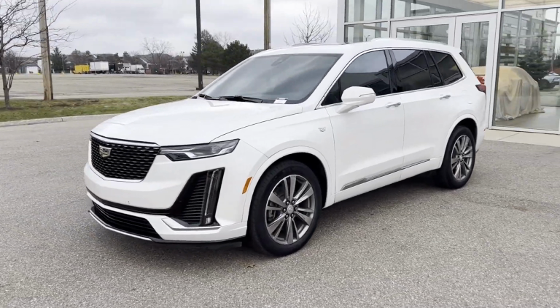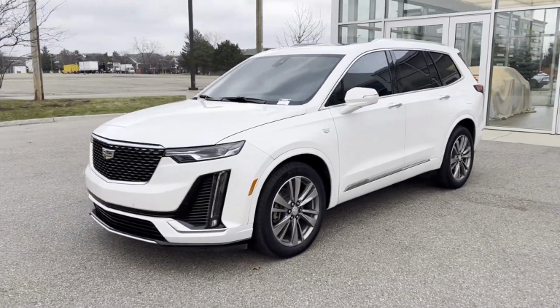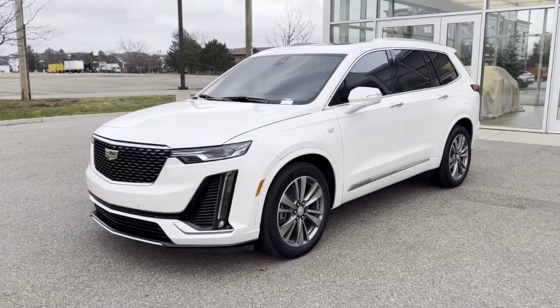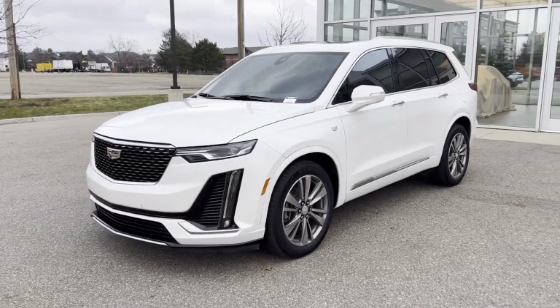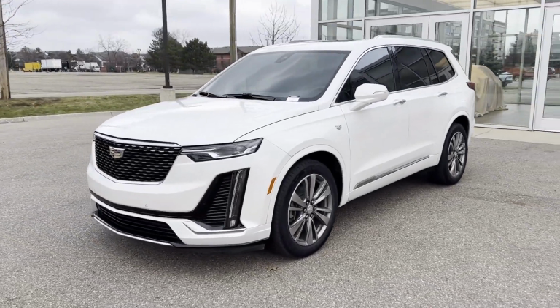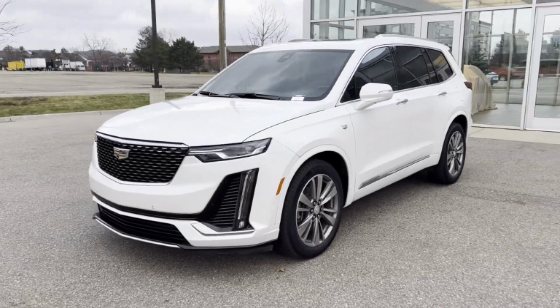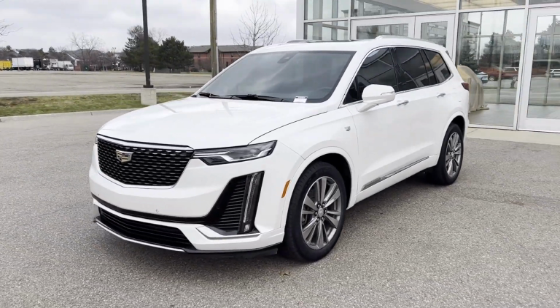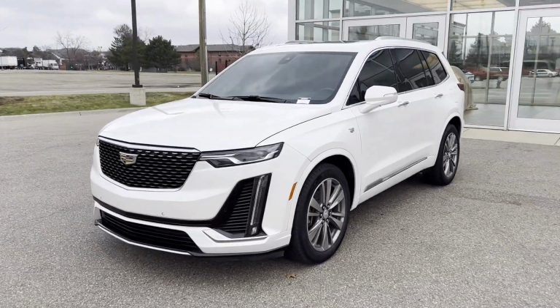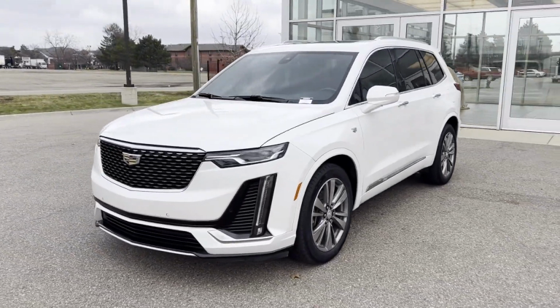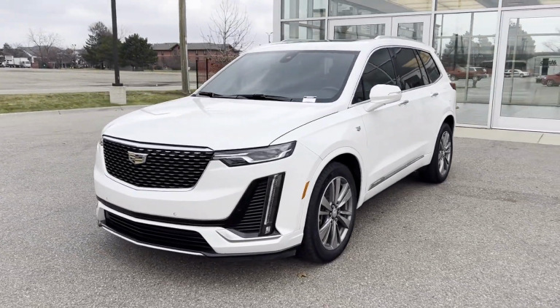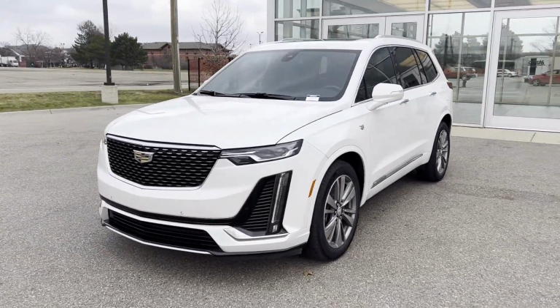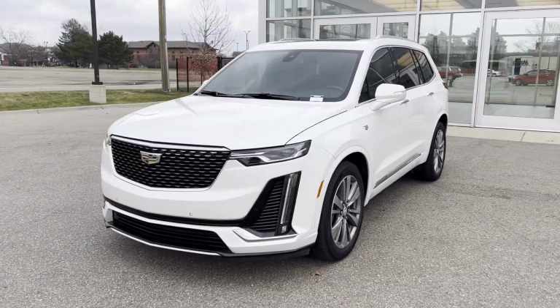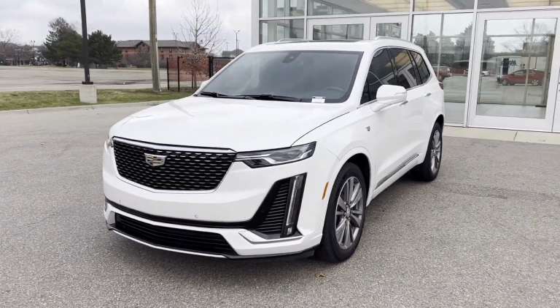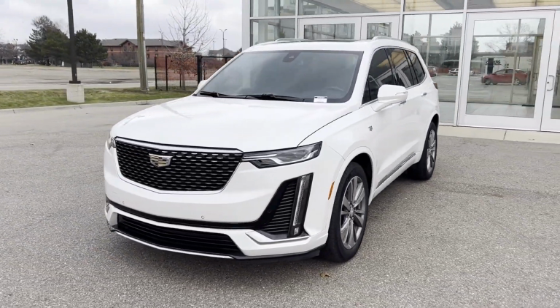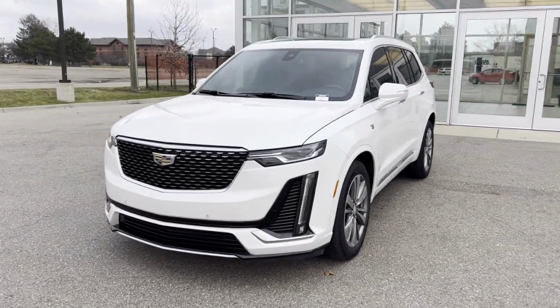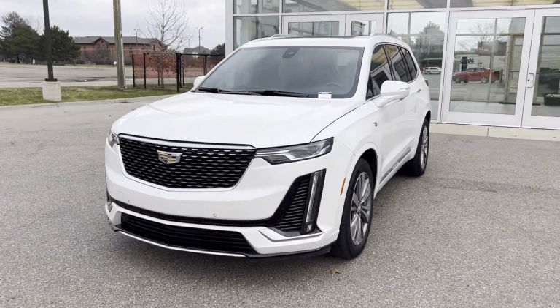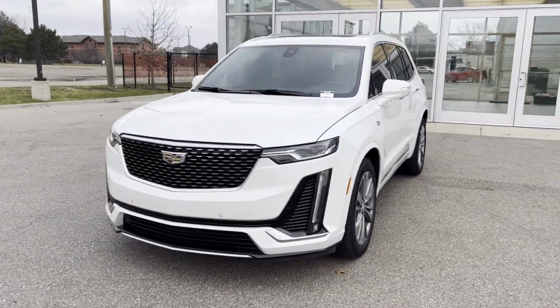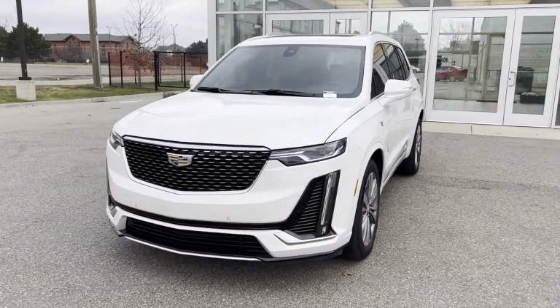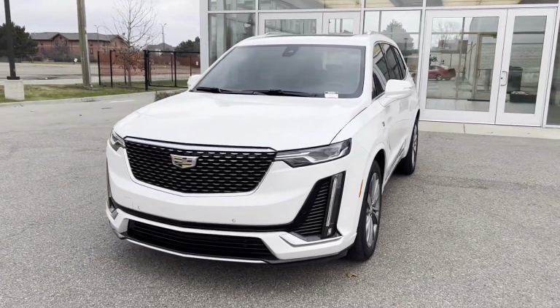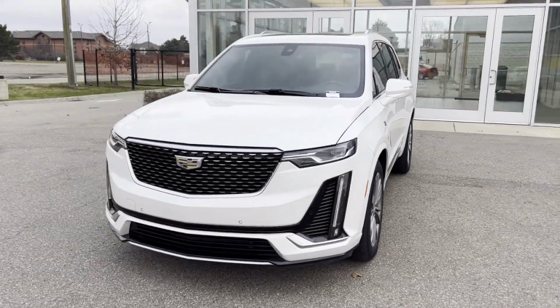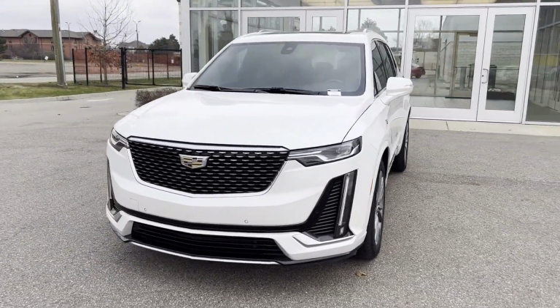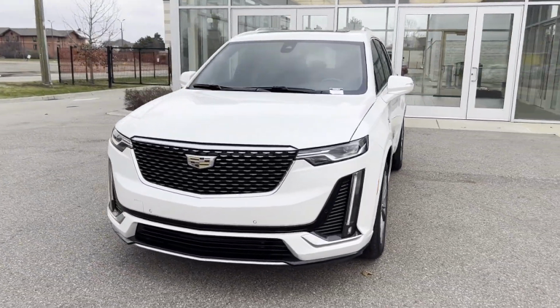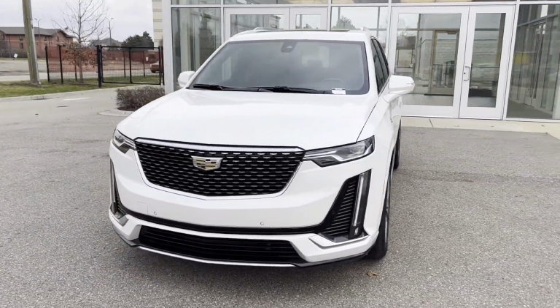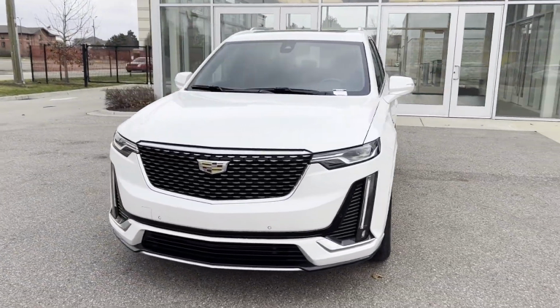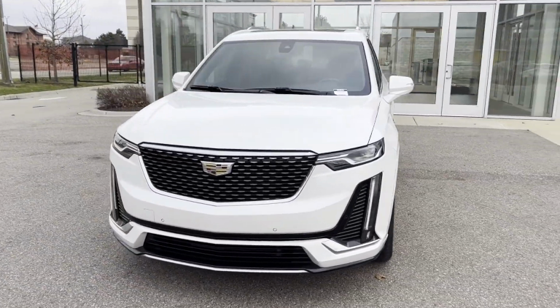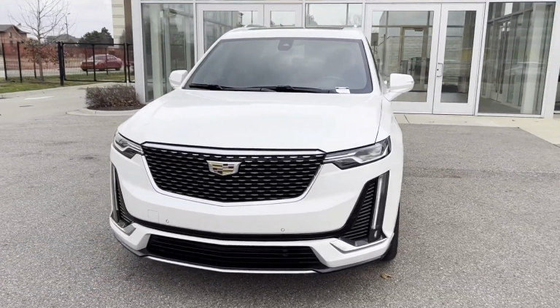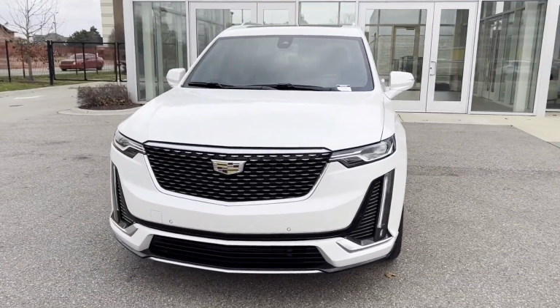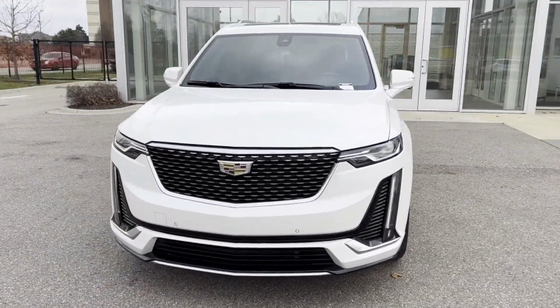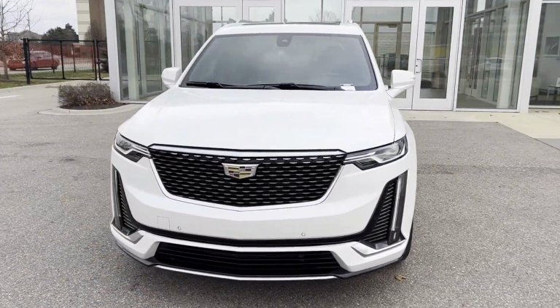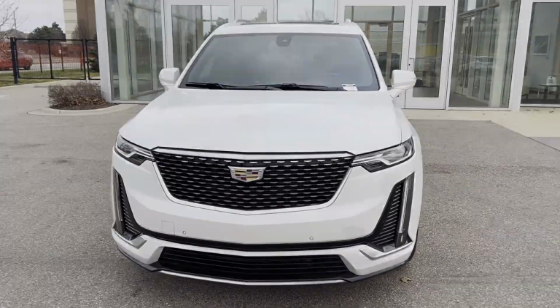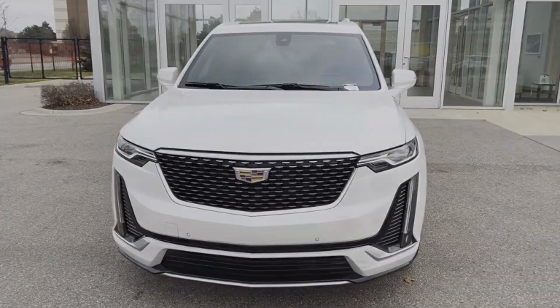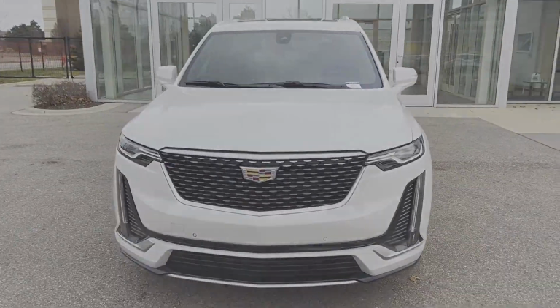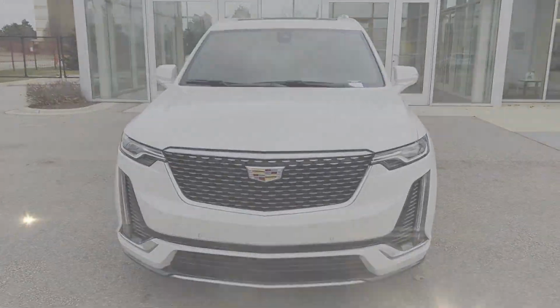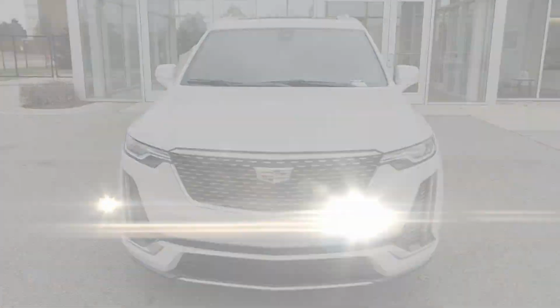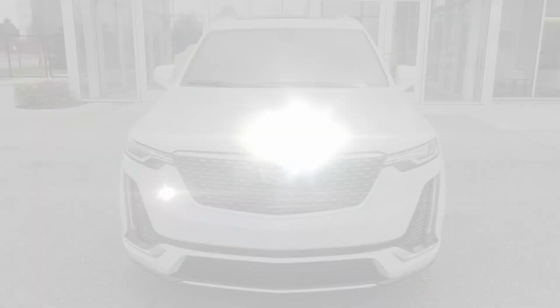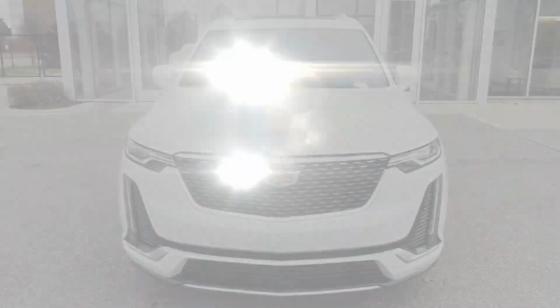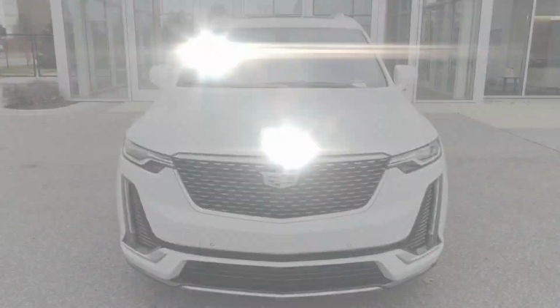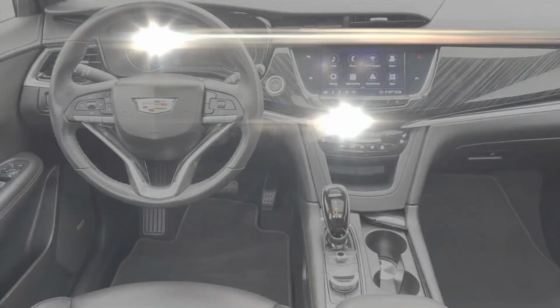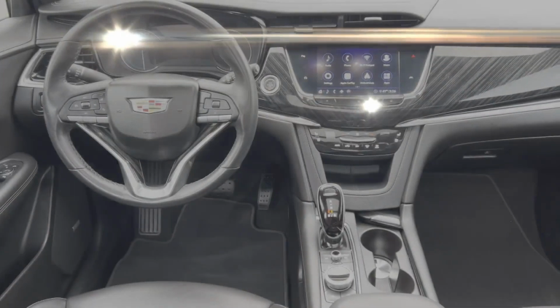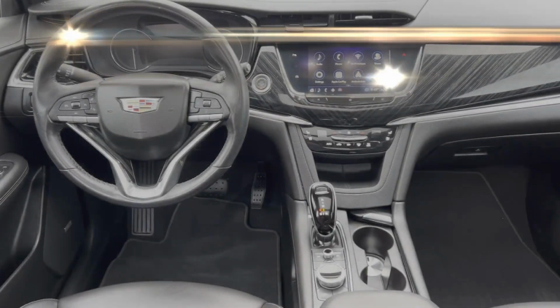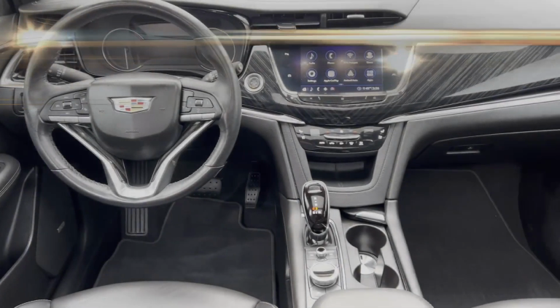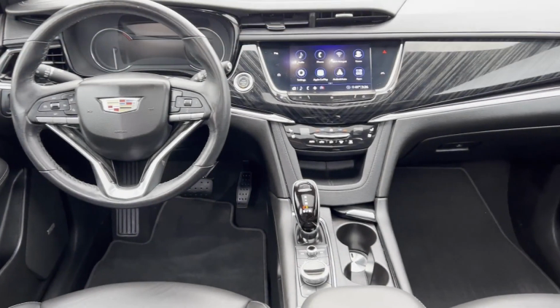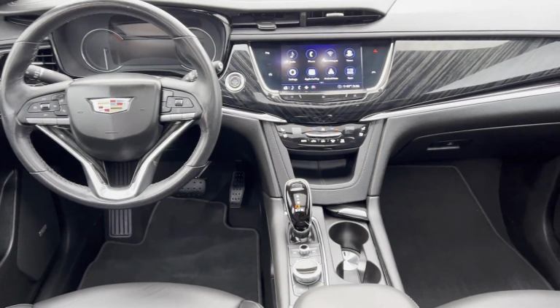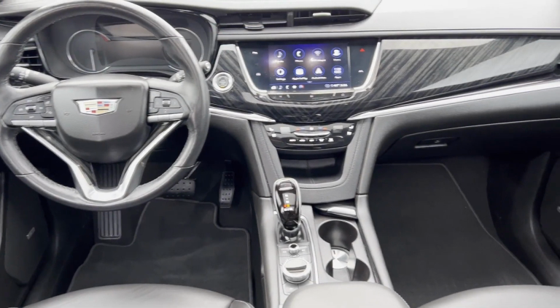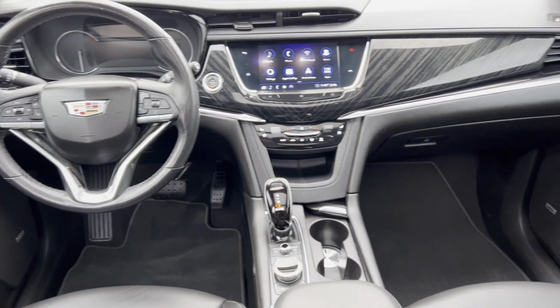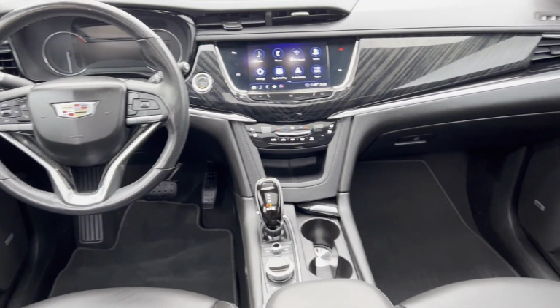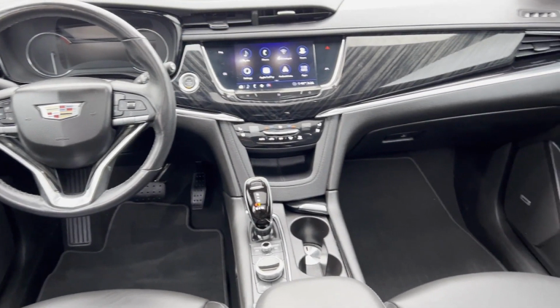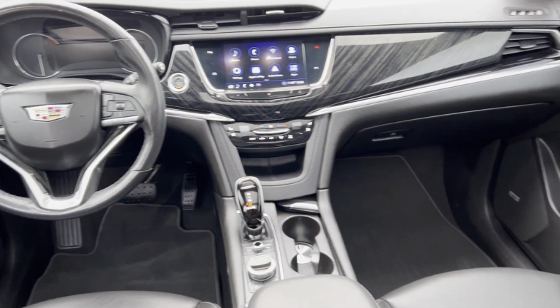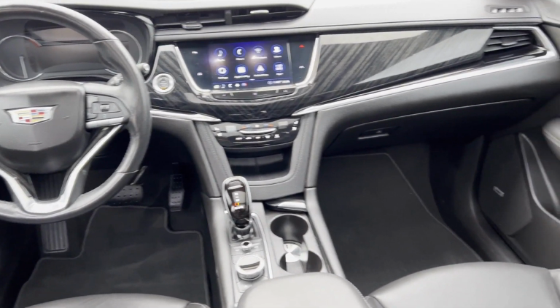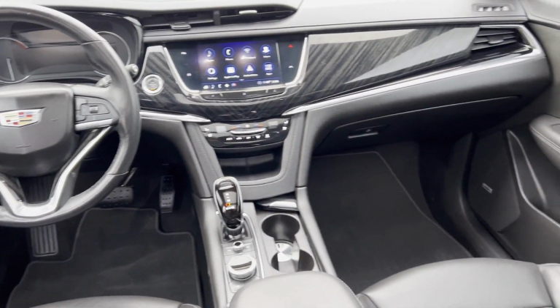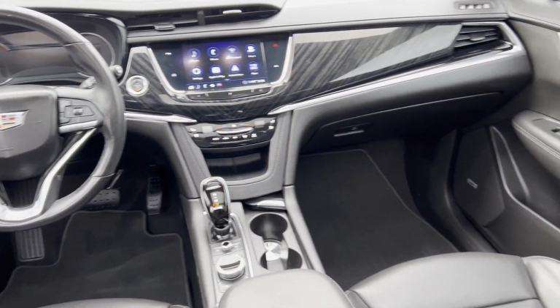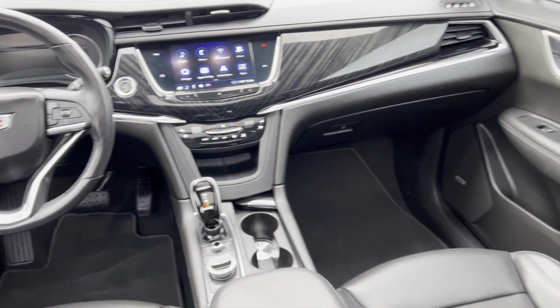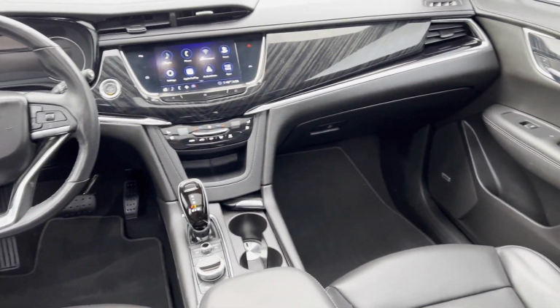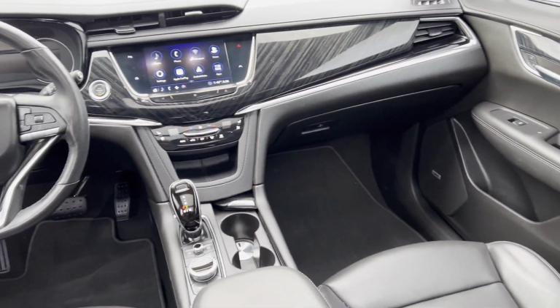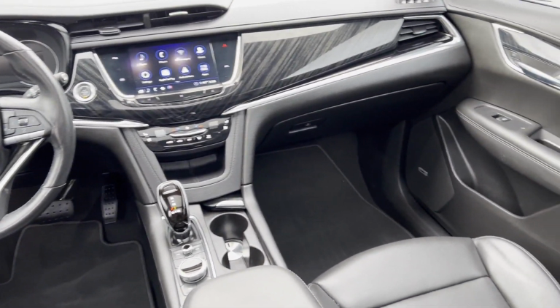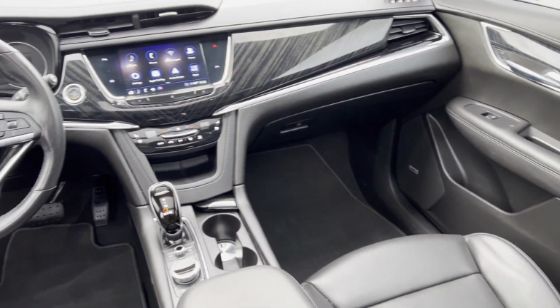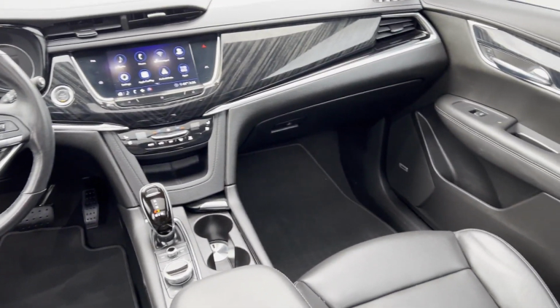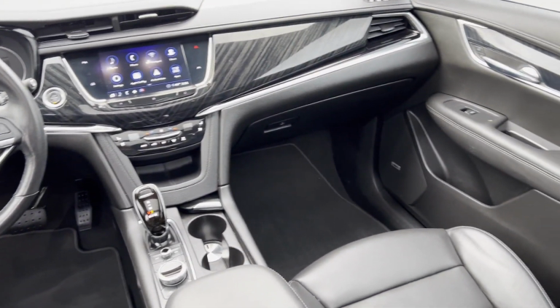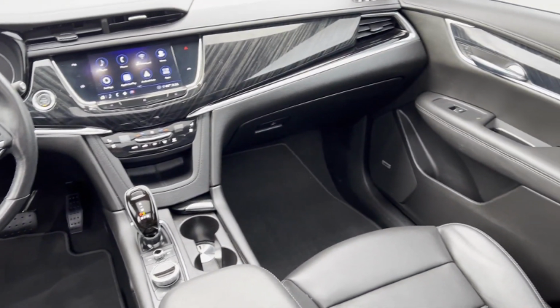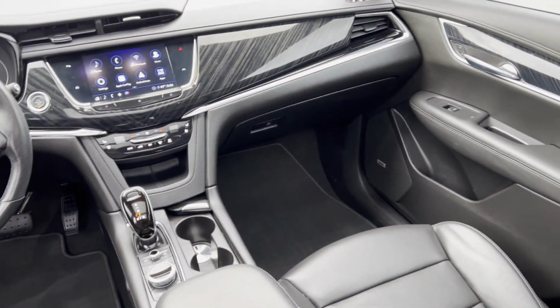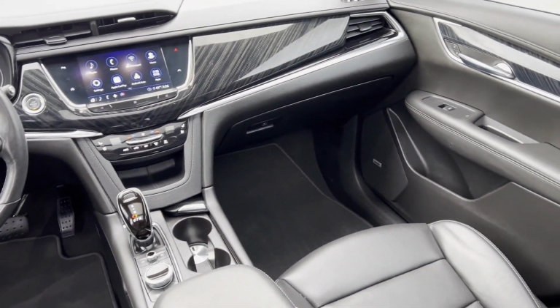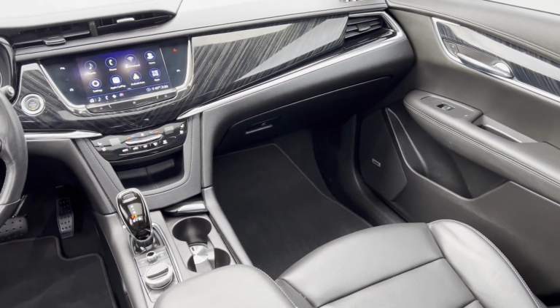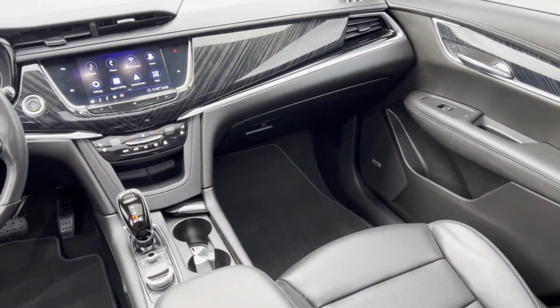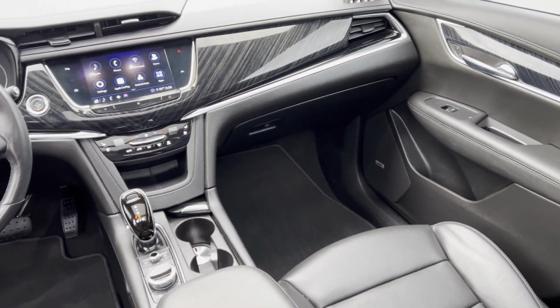Additional features include multi-zone air conditioning, blind spot monitor, and parking aid sensor. Take home the car of your dreams today!